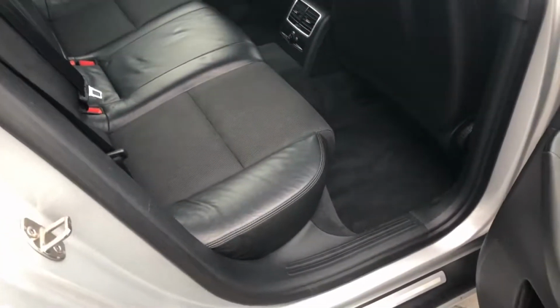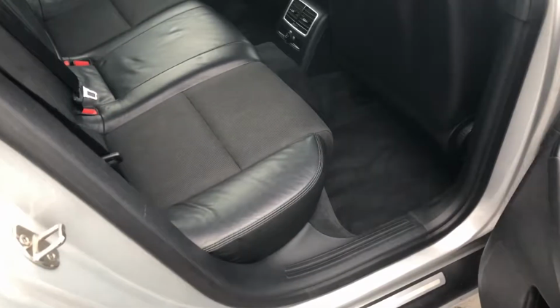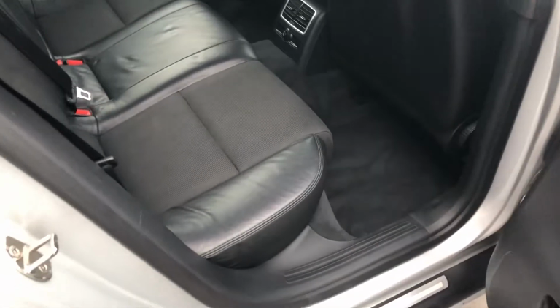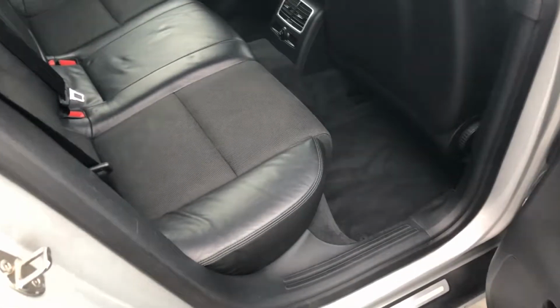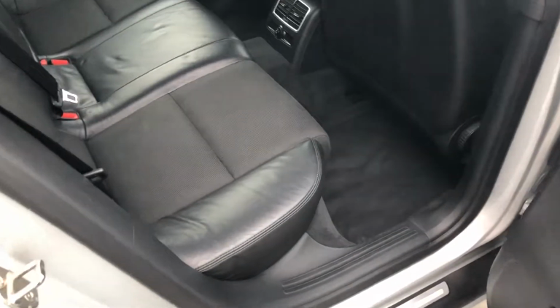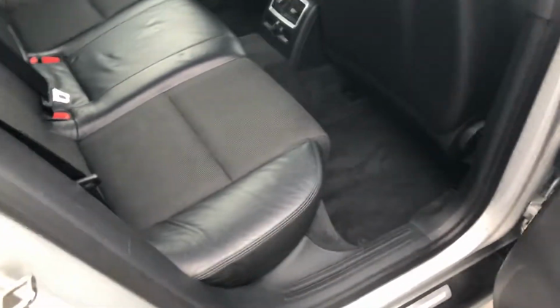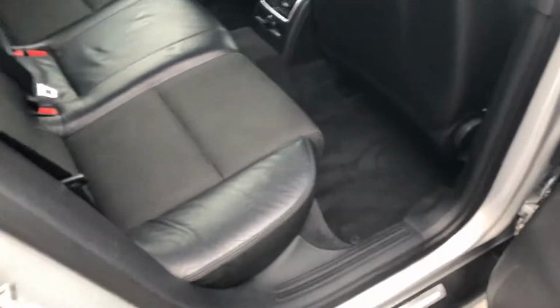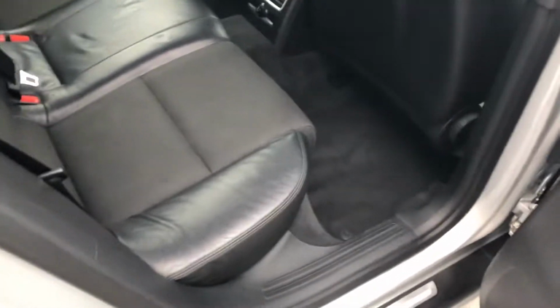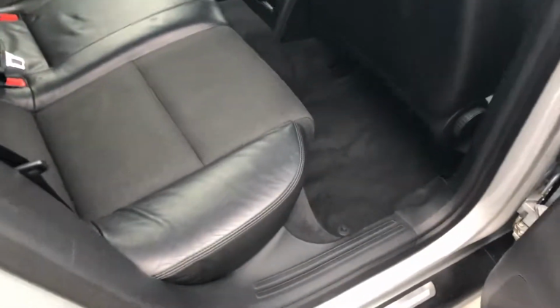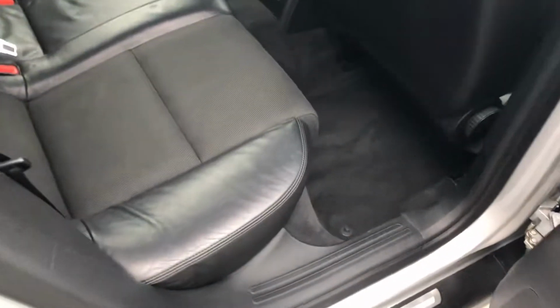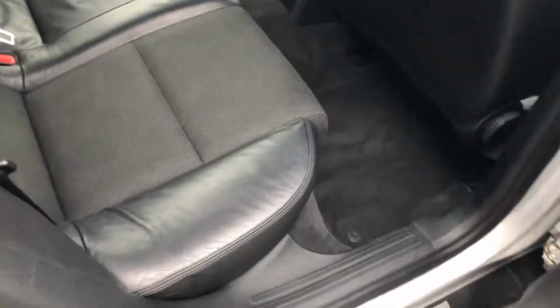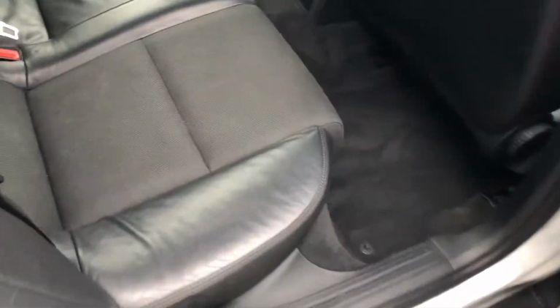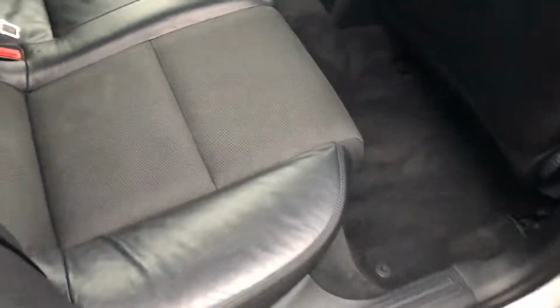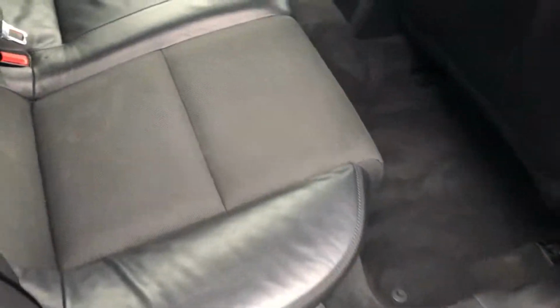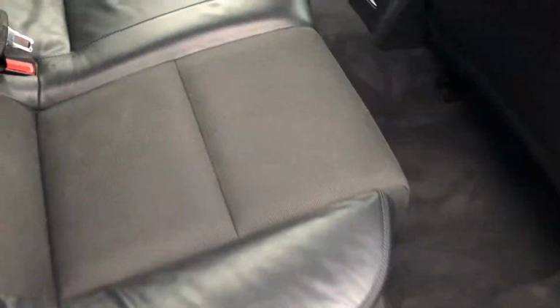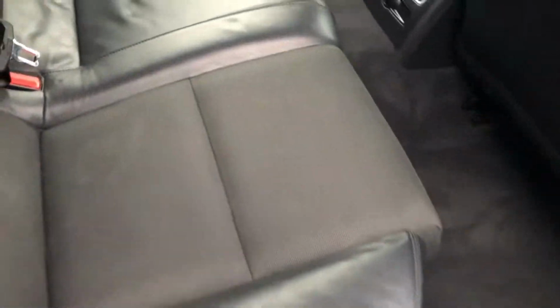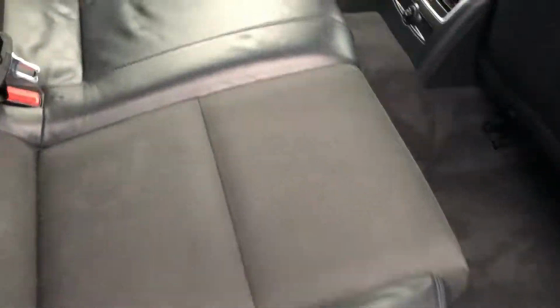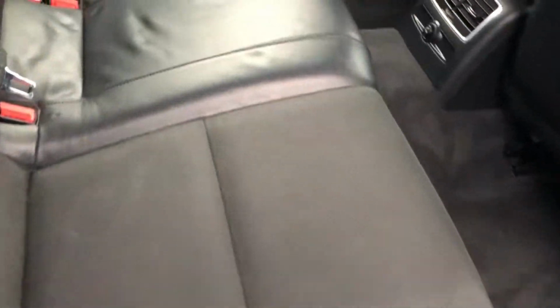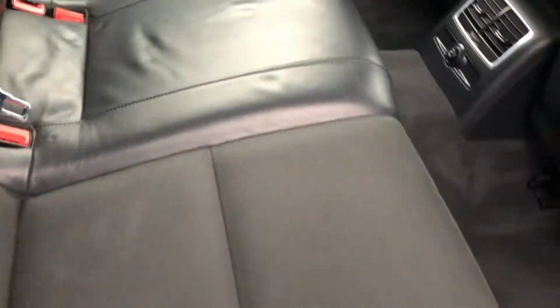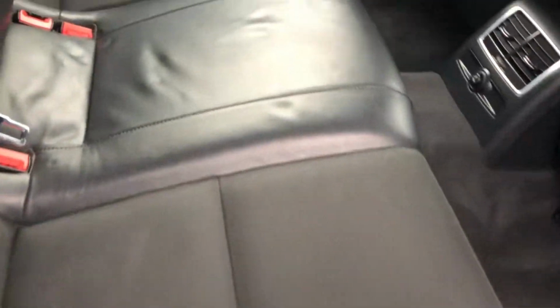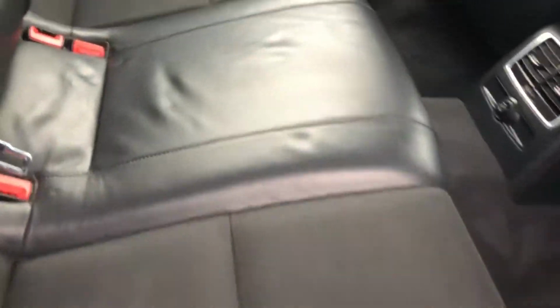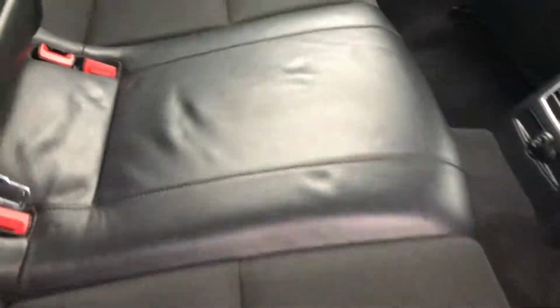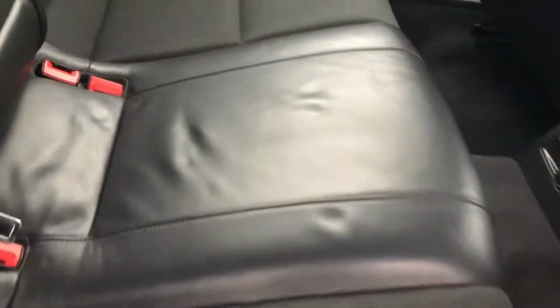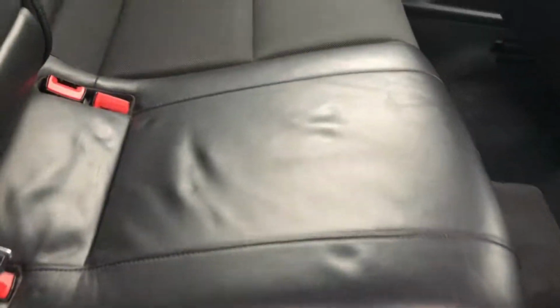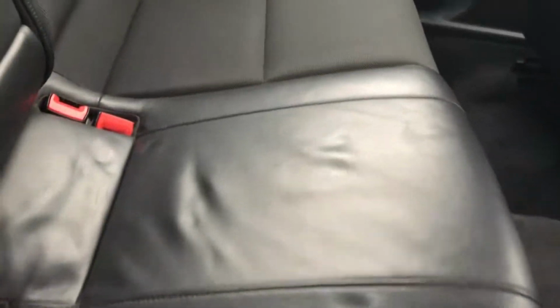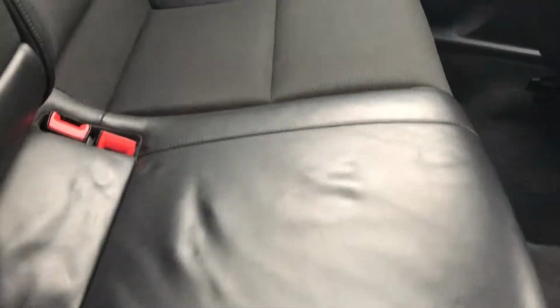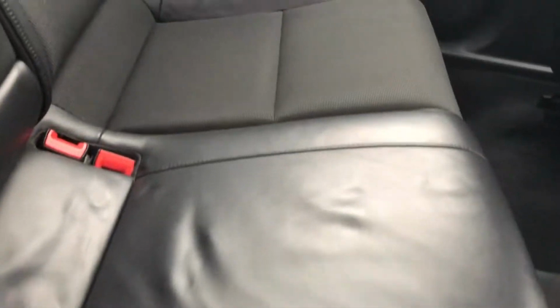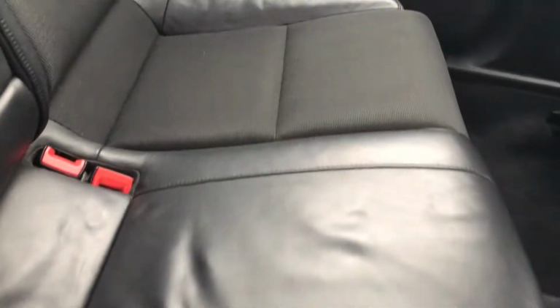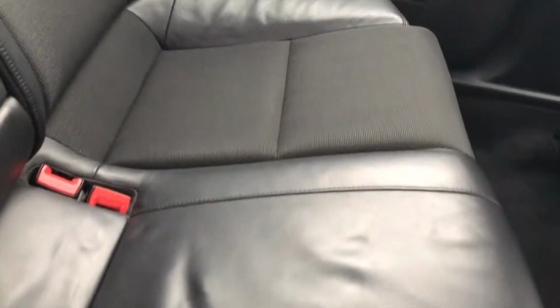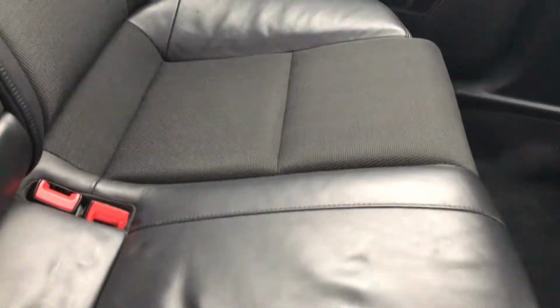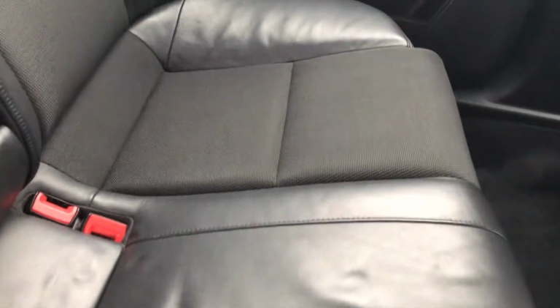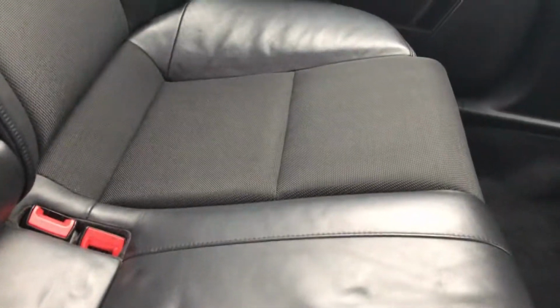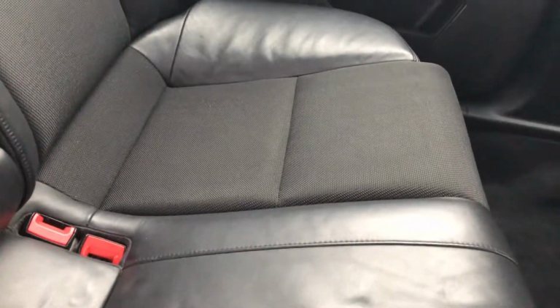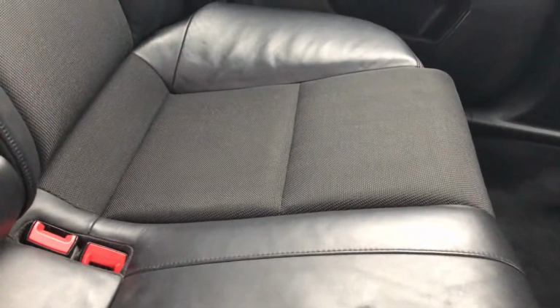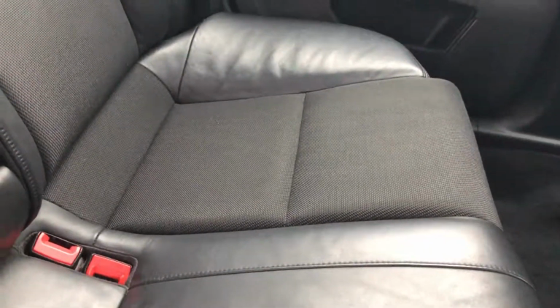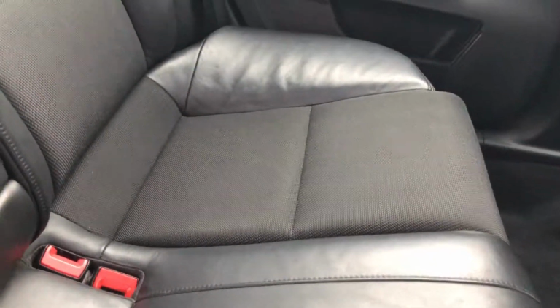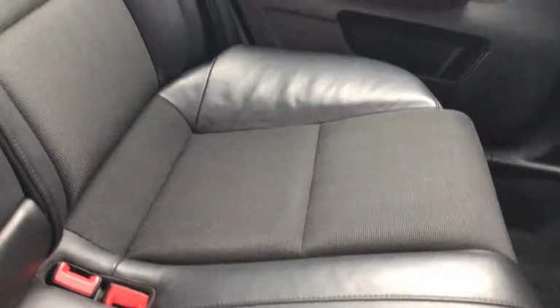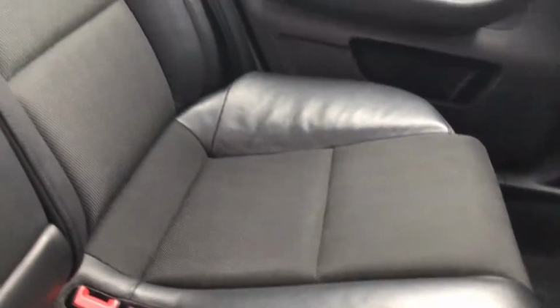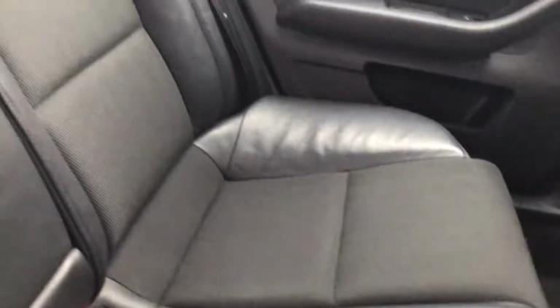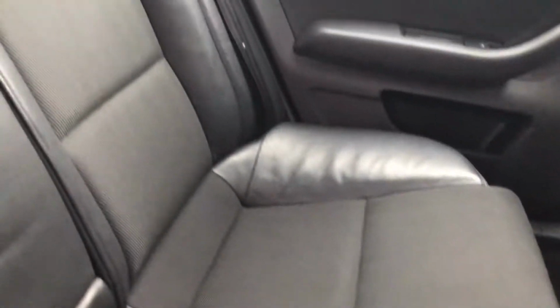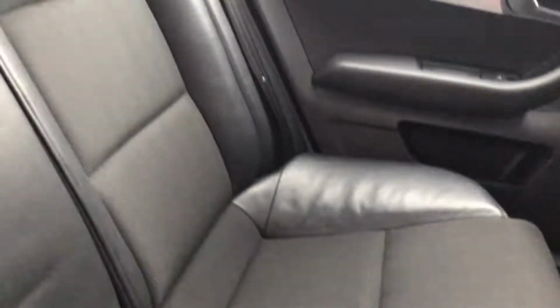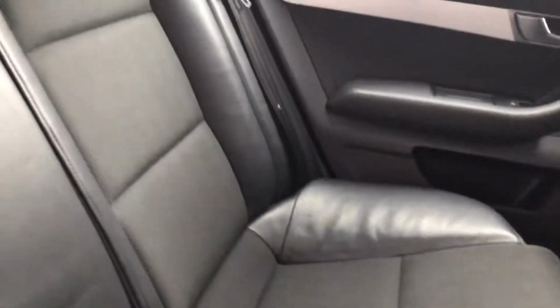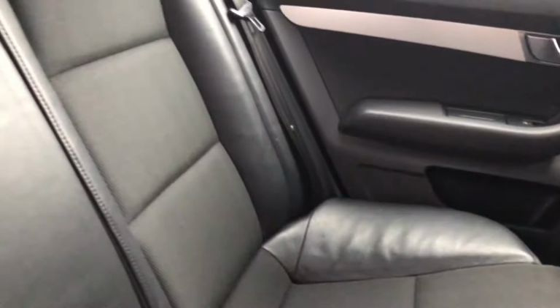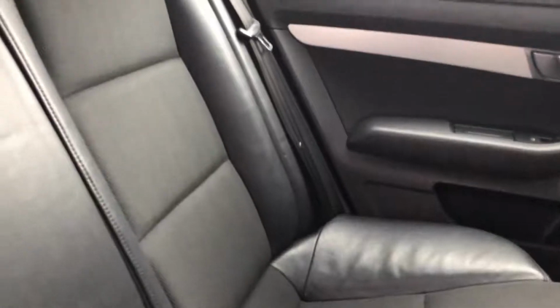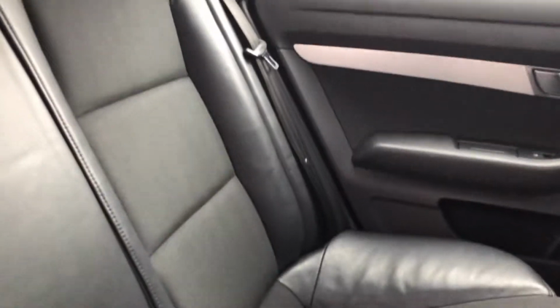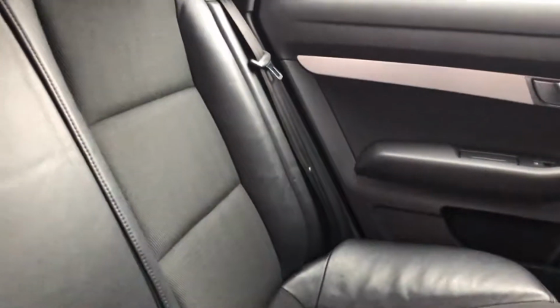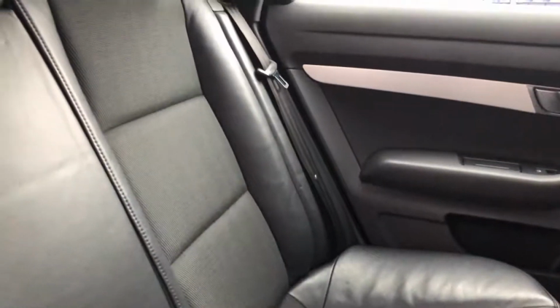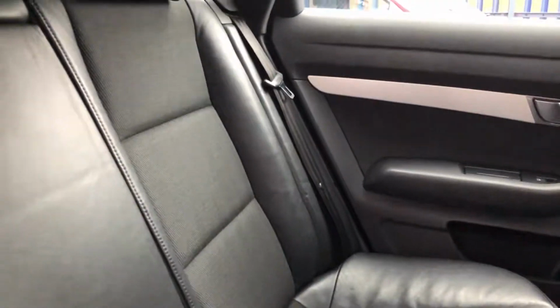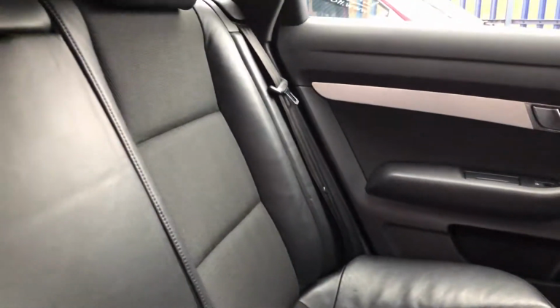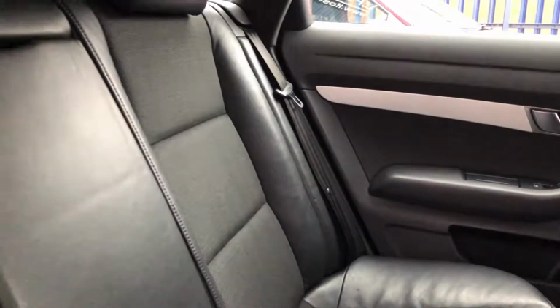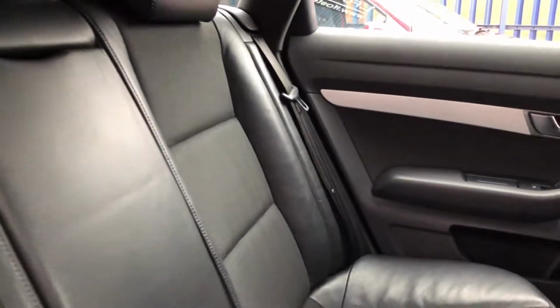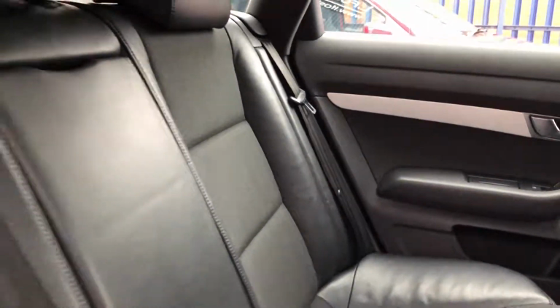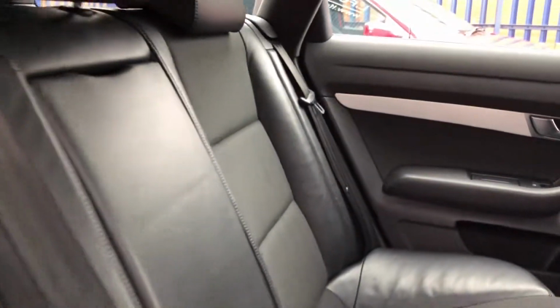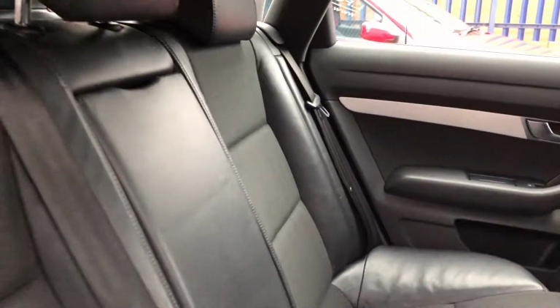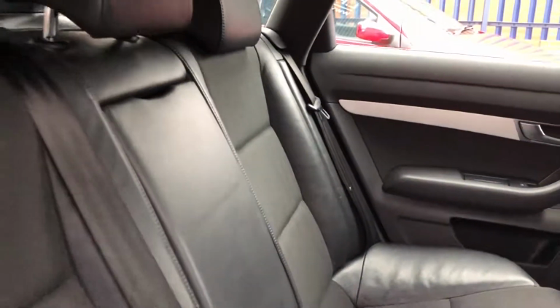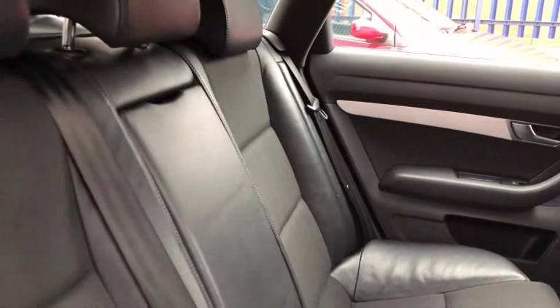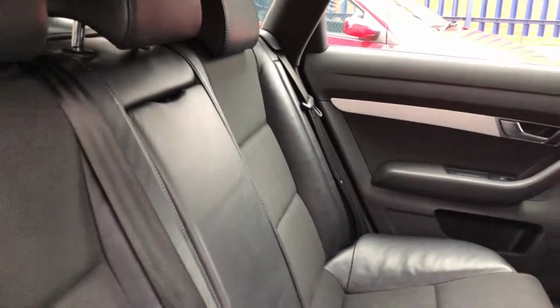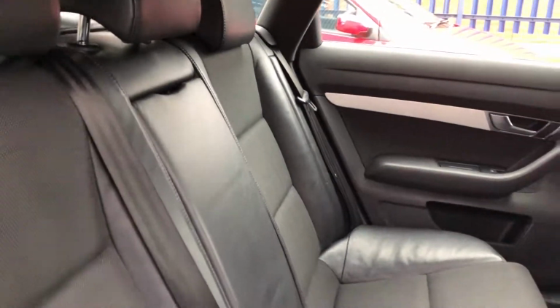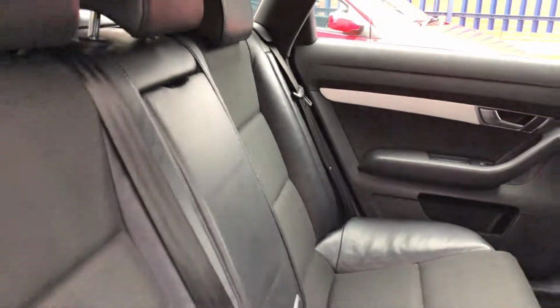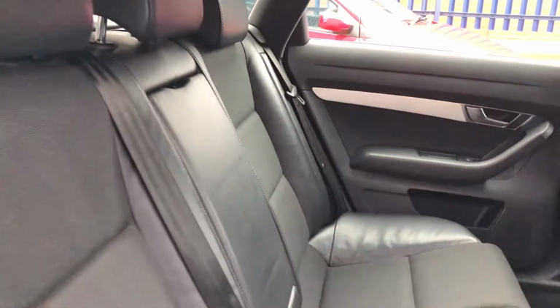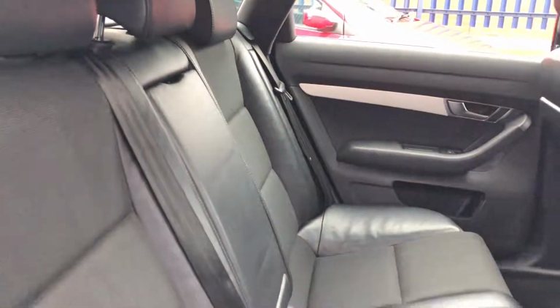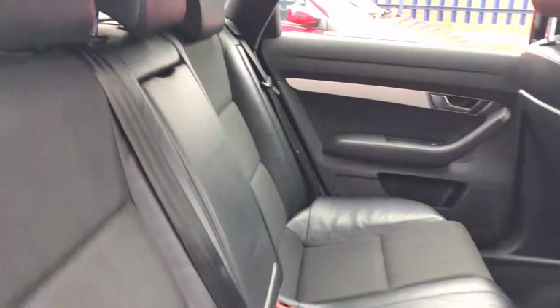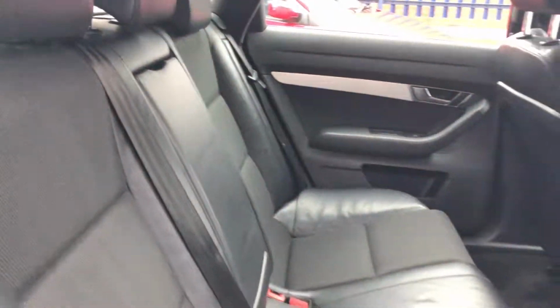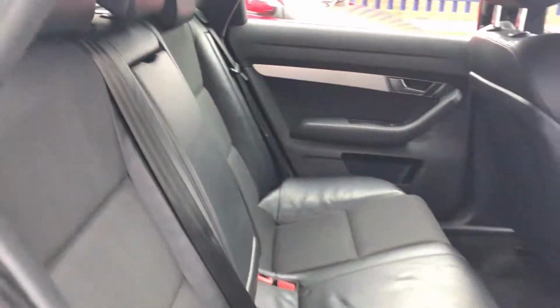And there you have the rear seats. Once again in great condition — no real signs of any wear, no rips or any tears.